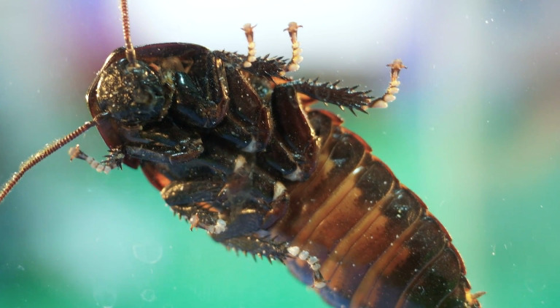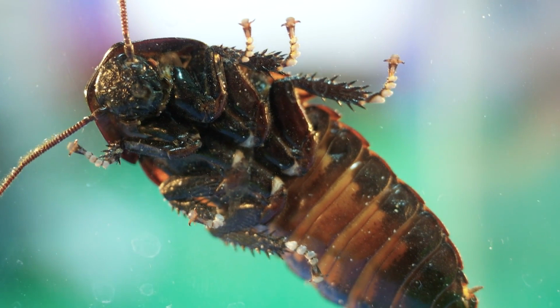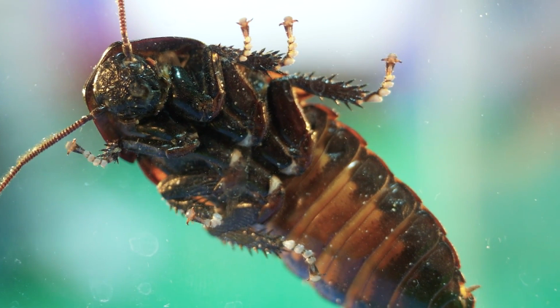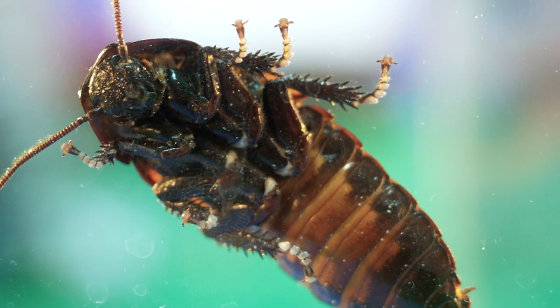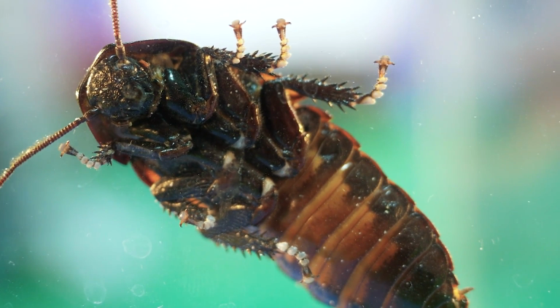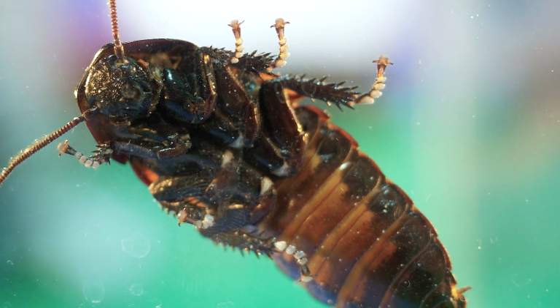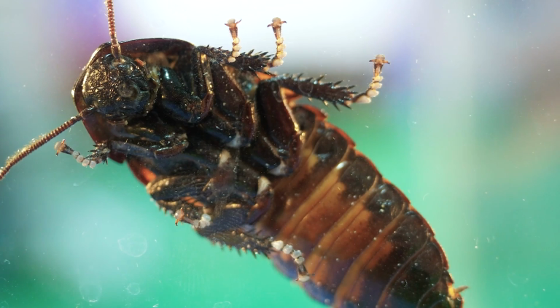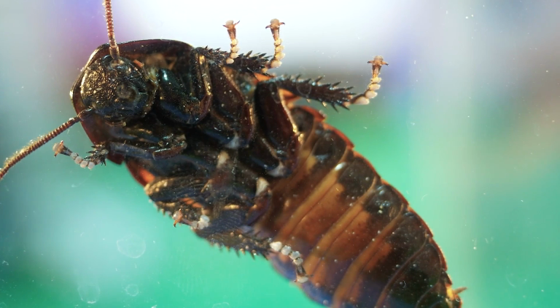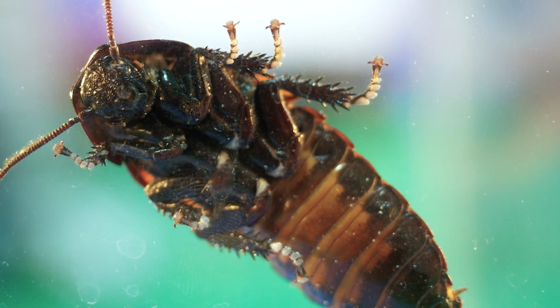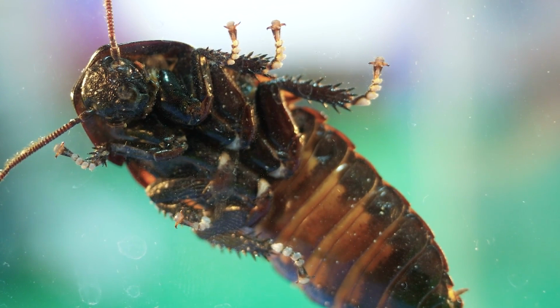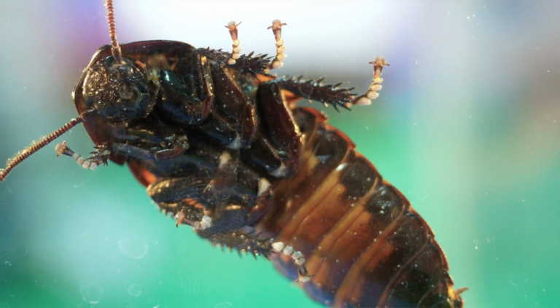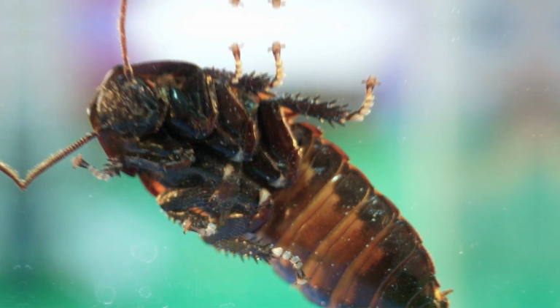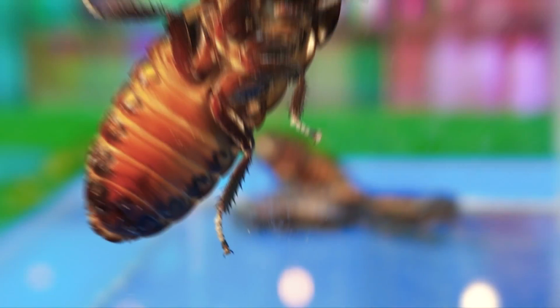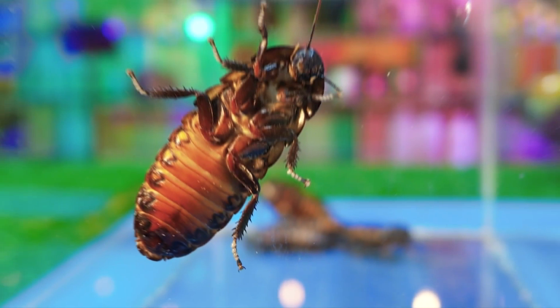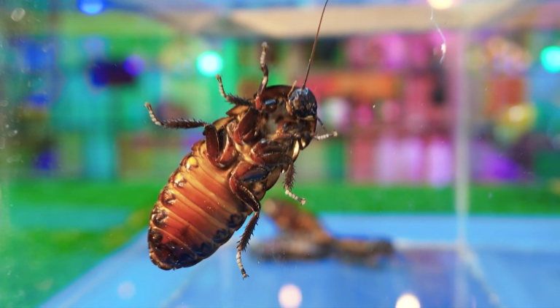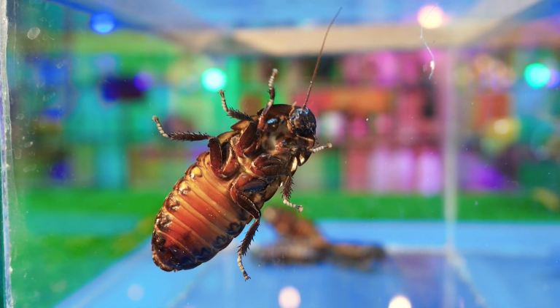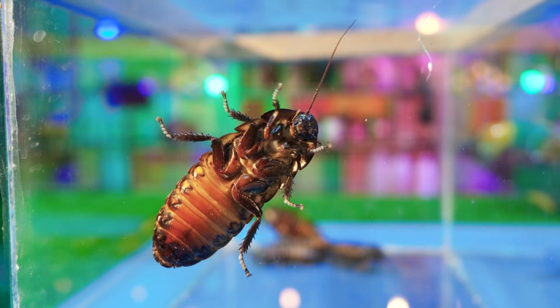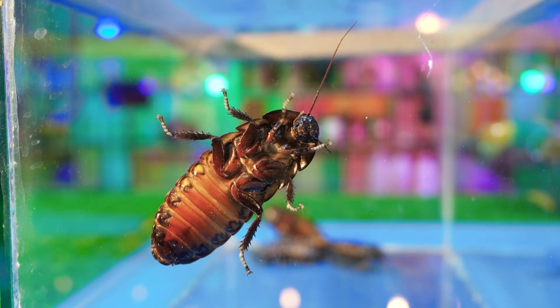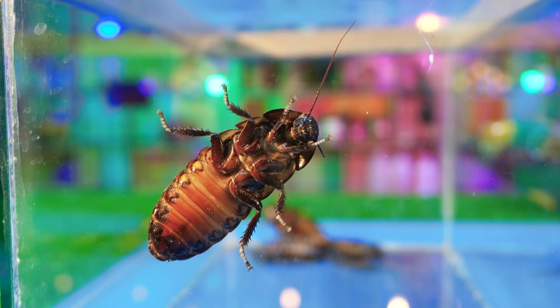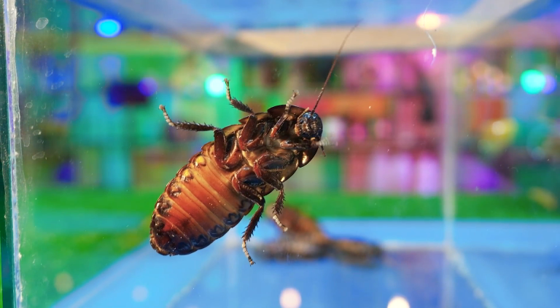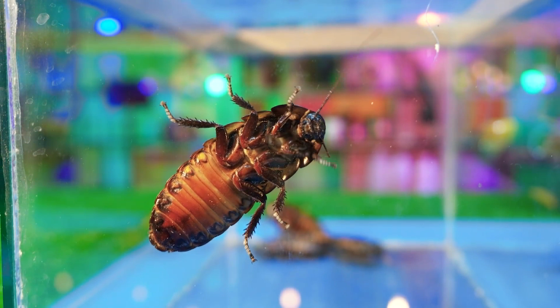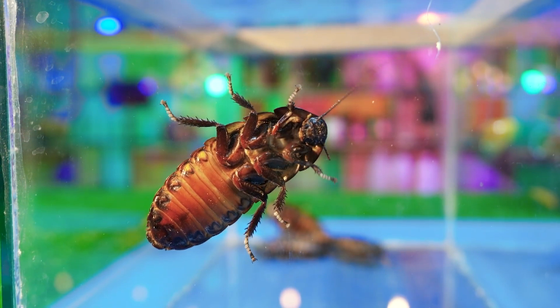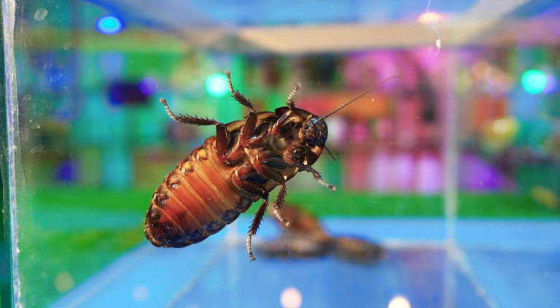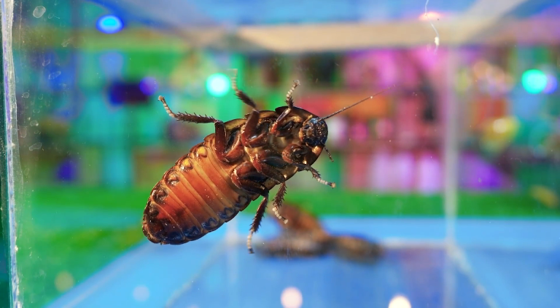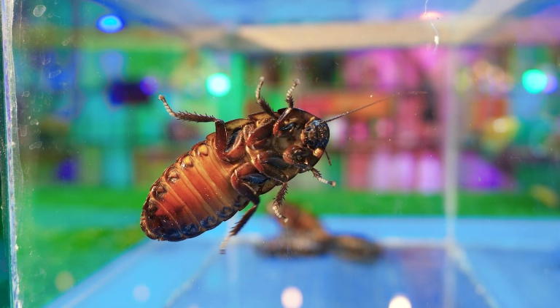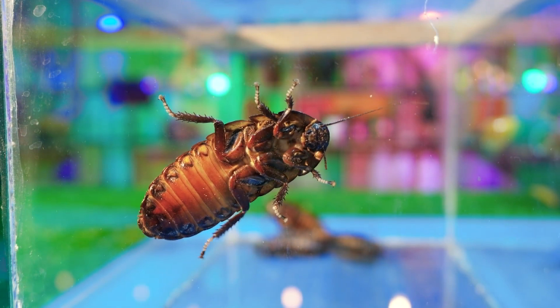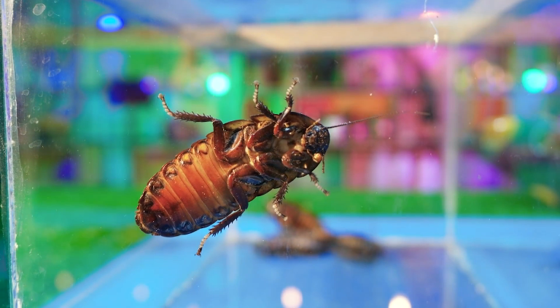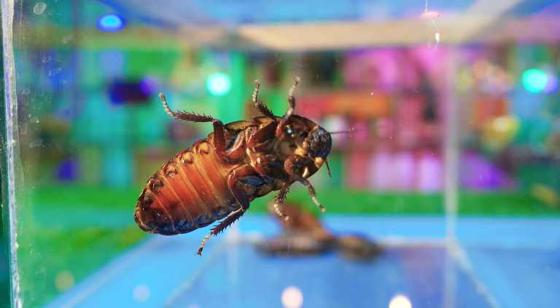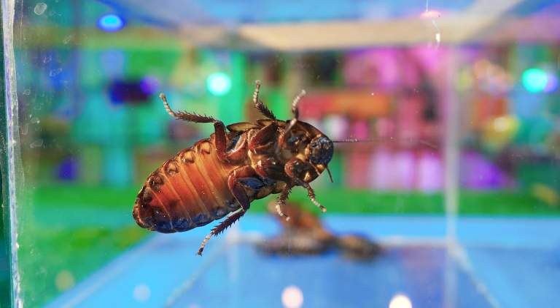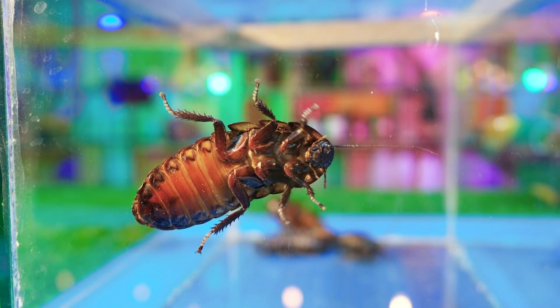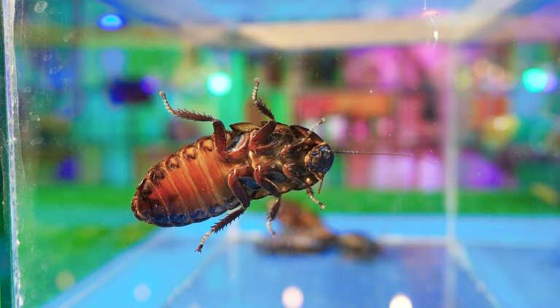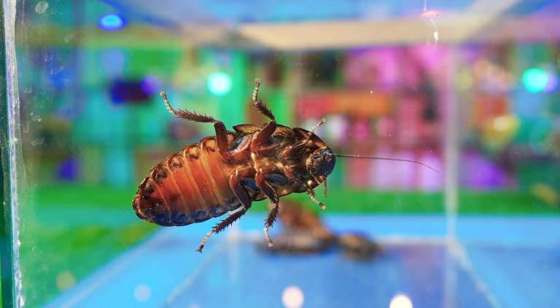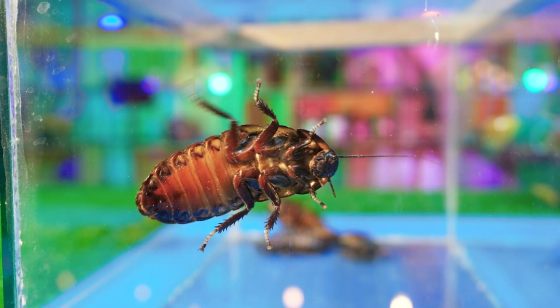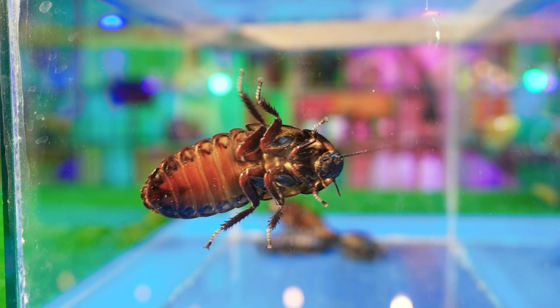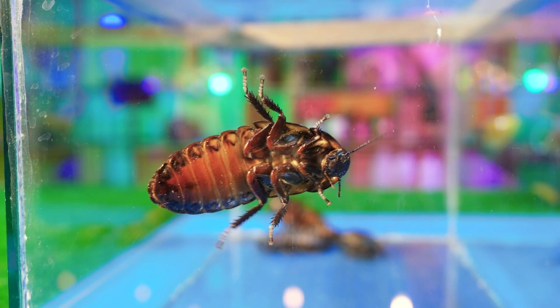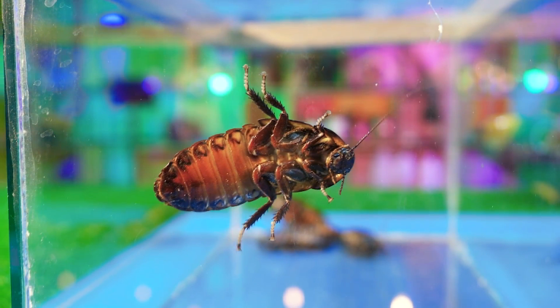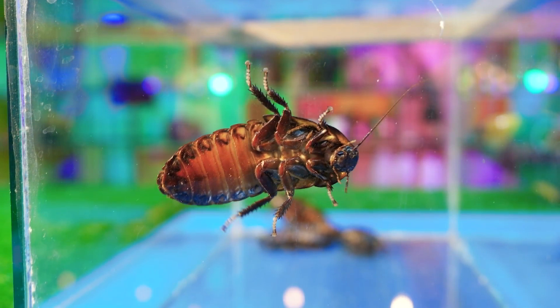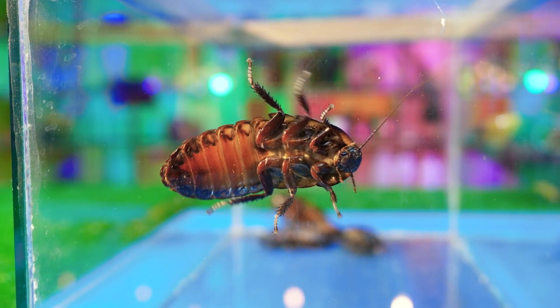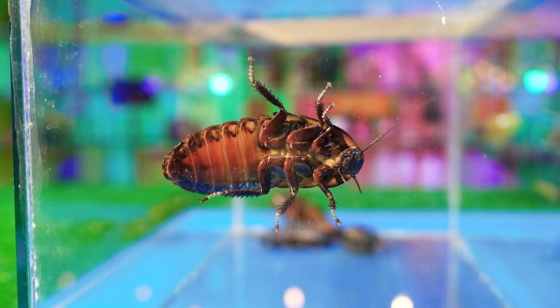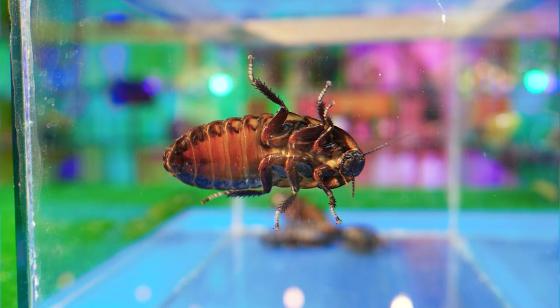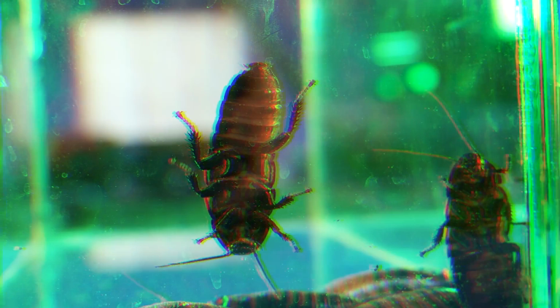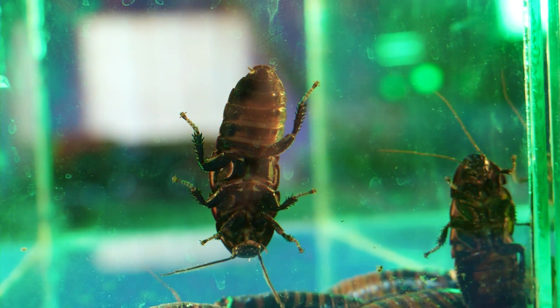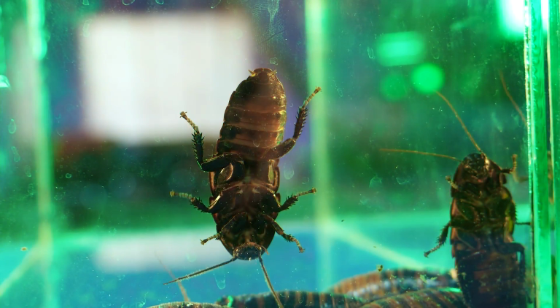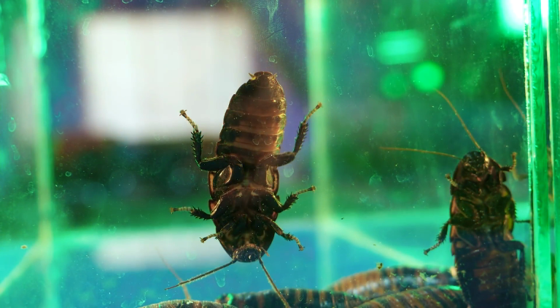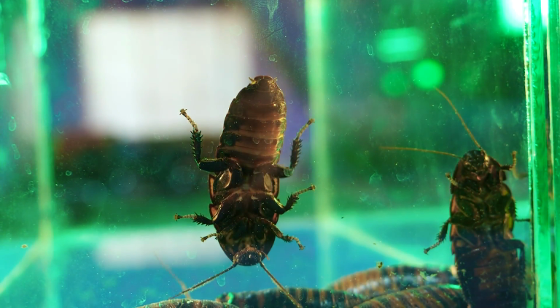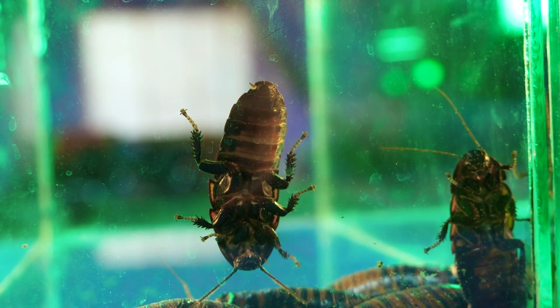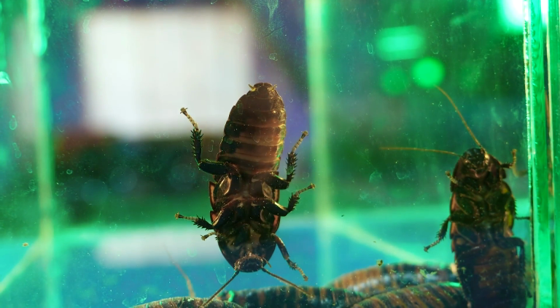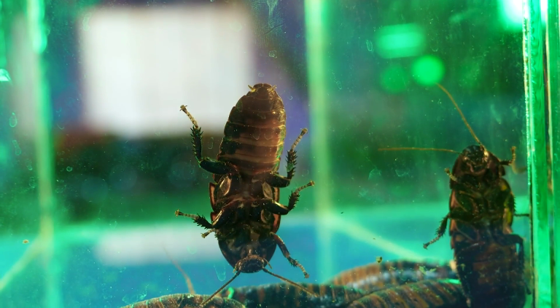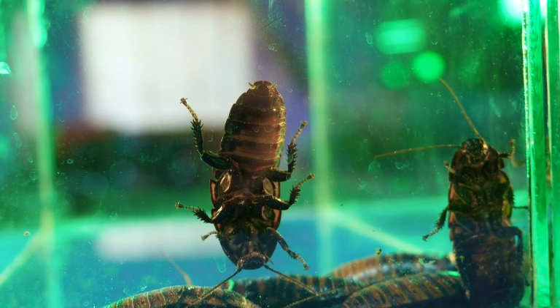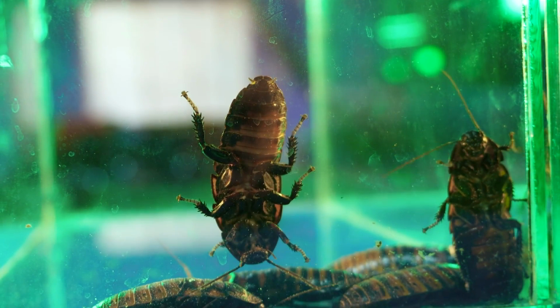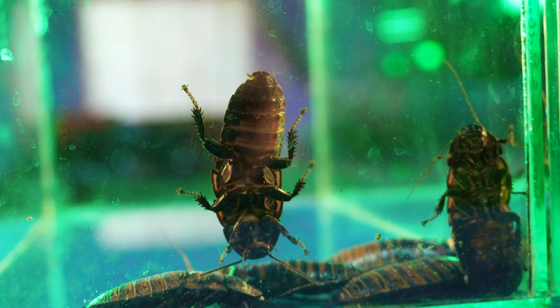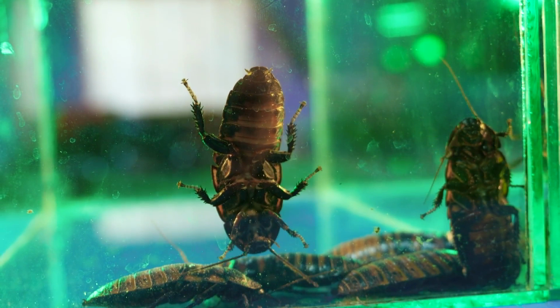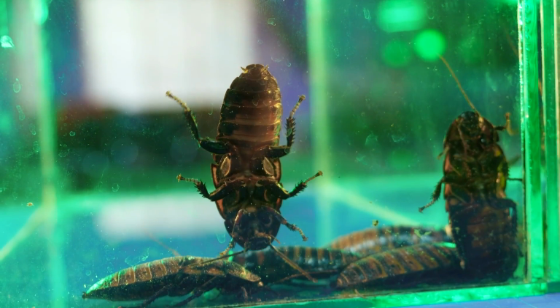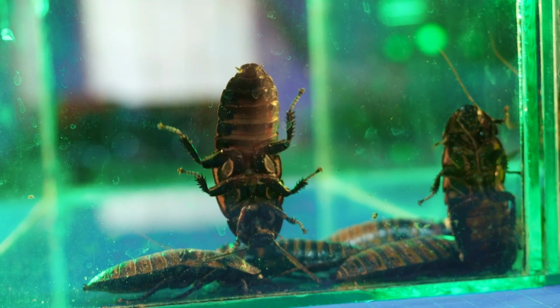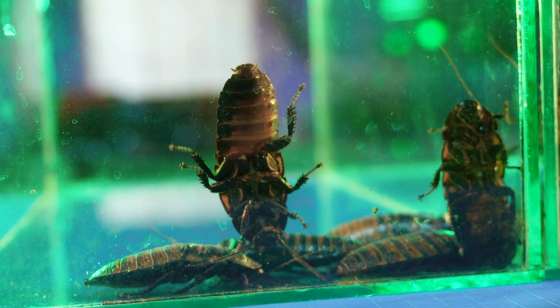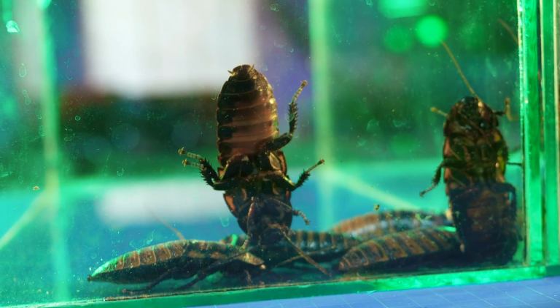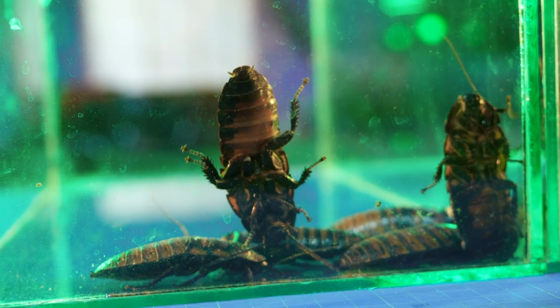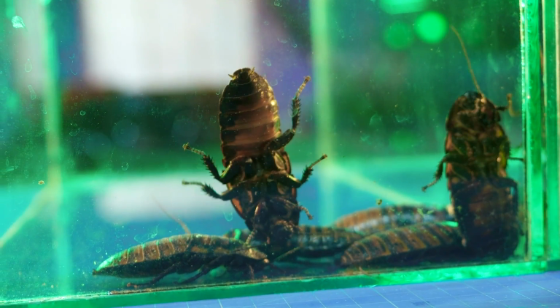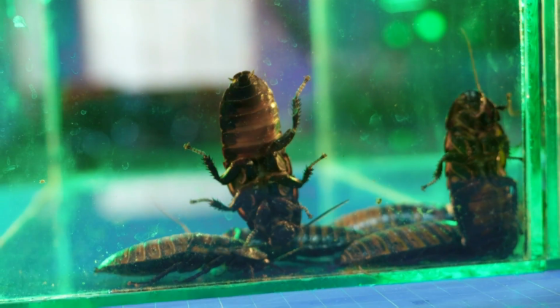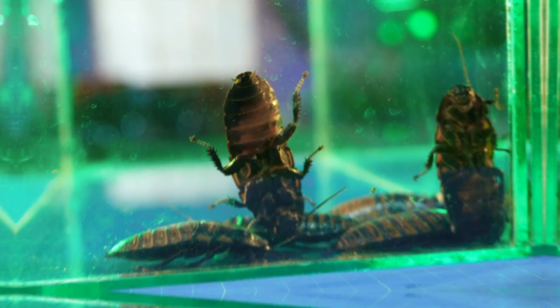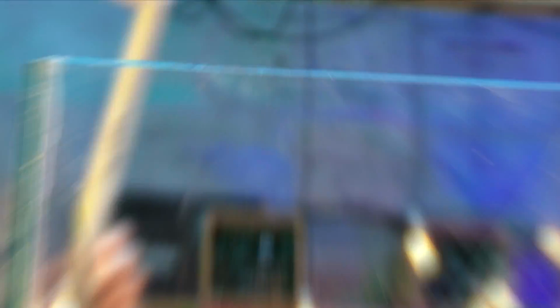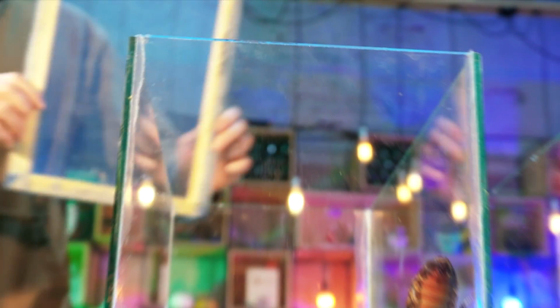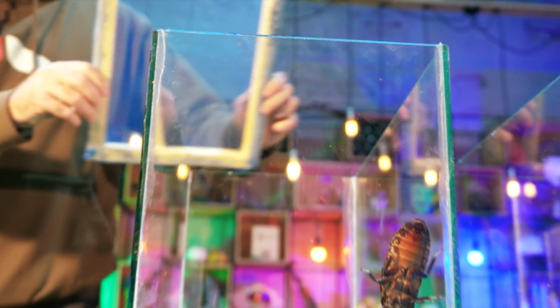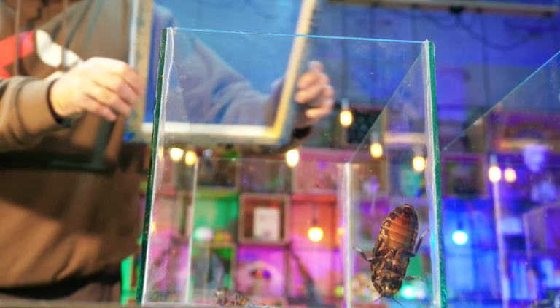Unlike the Argentine cockroach, the Madagascar one can climb even on glass, so it's better to cover them with a lid.